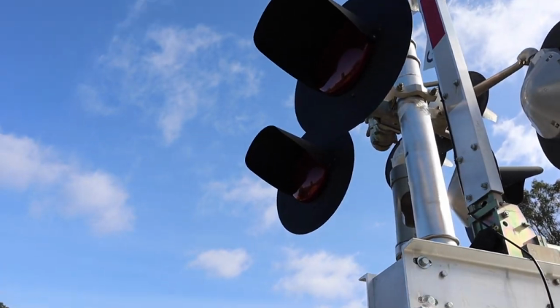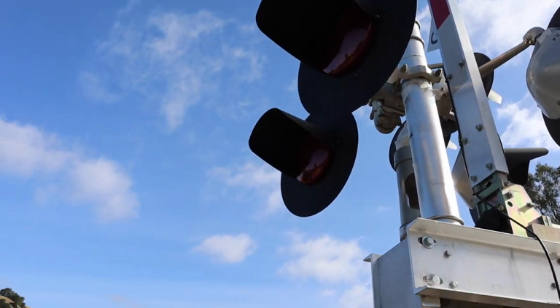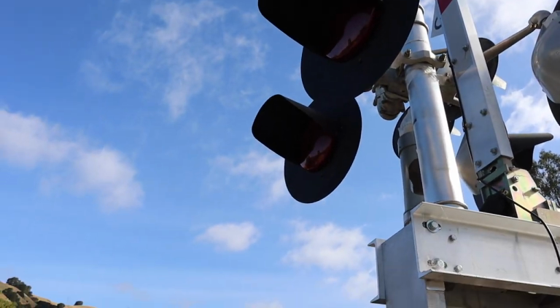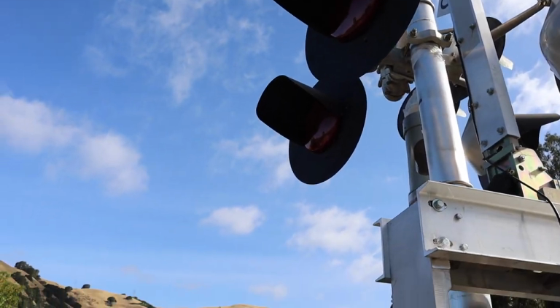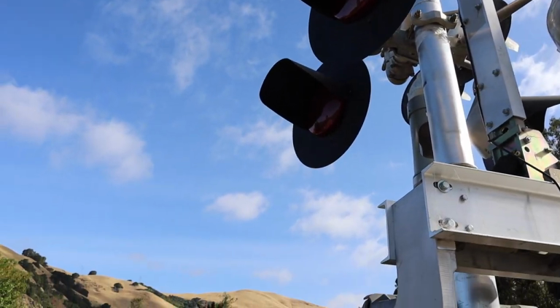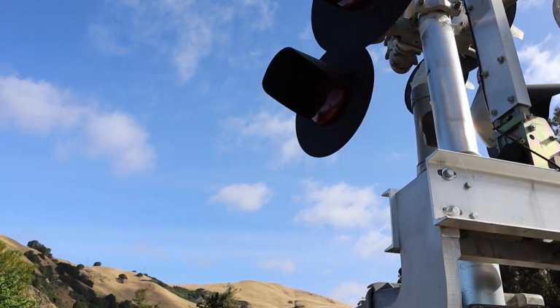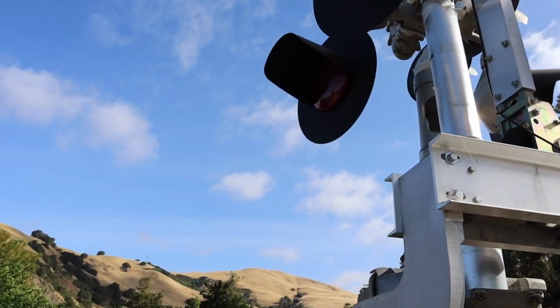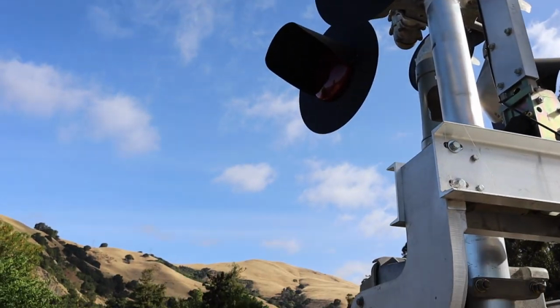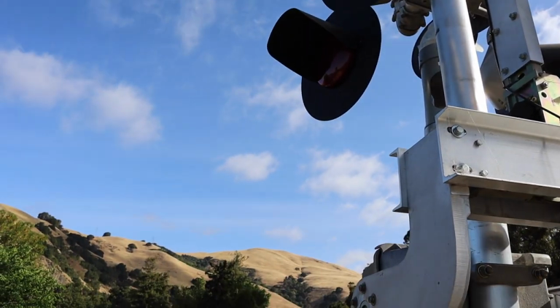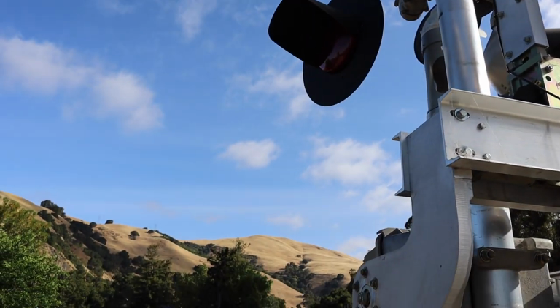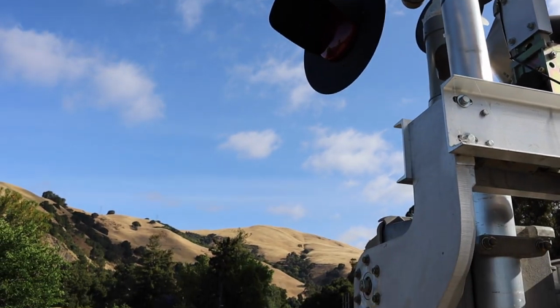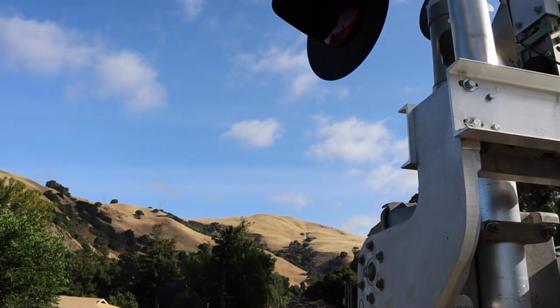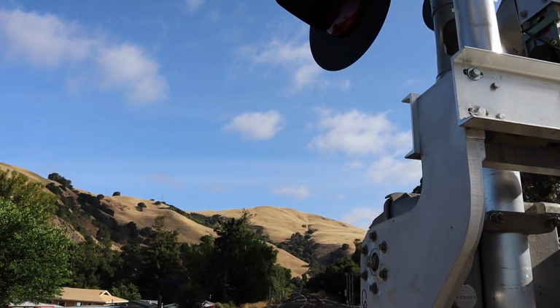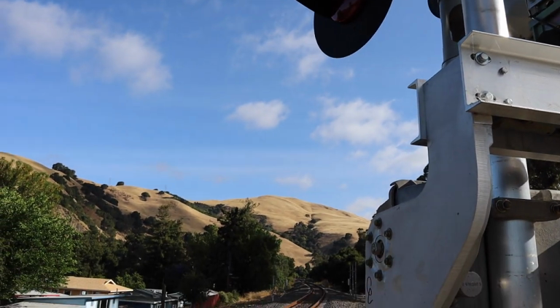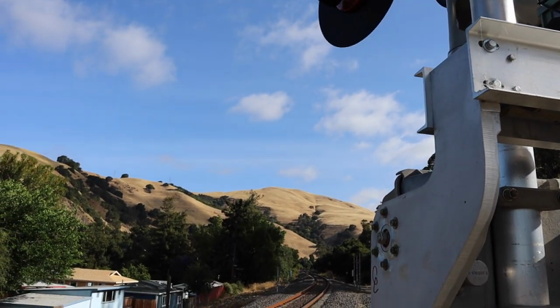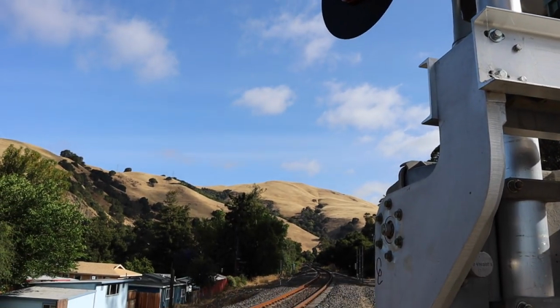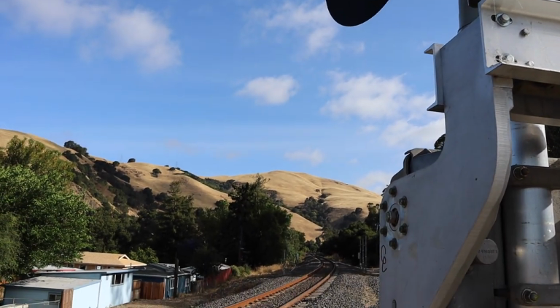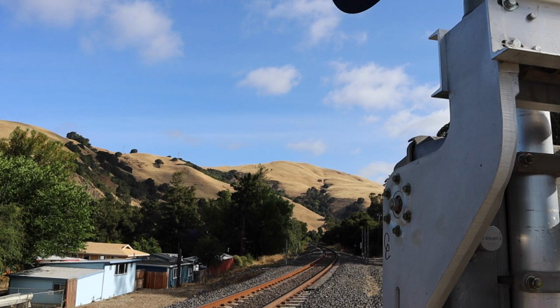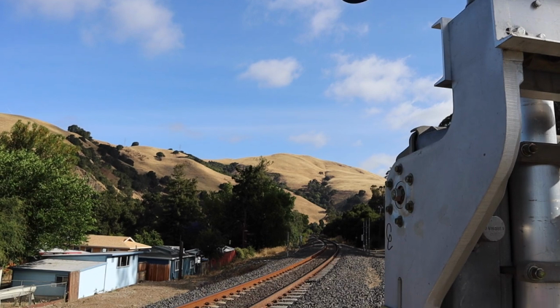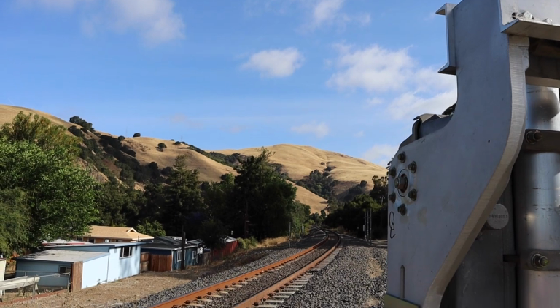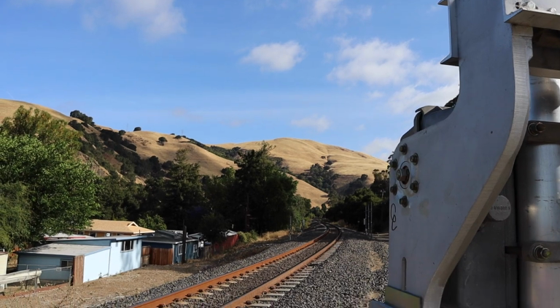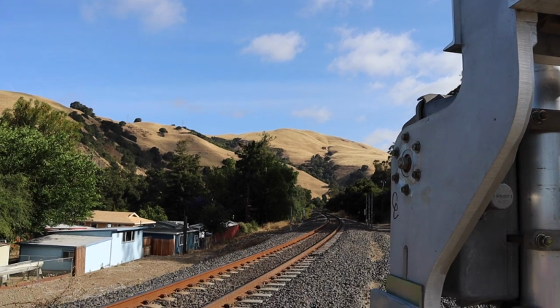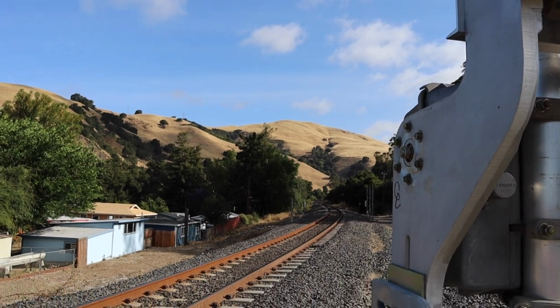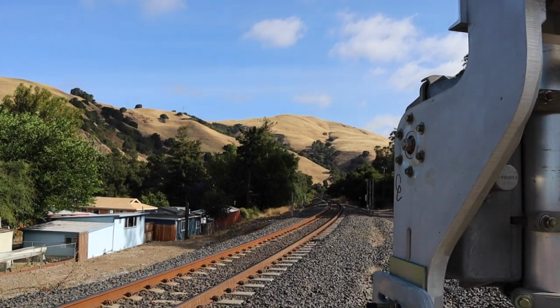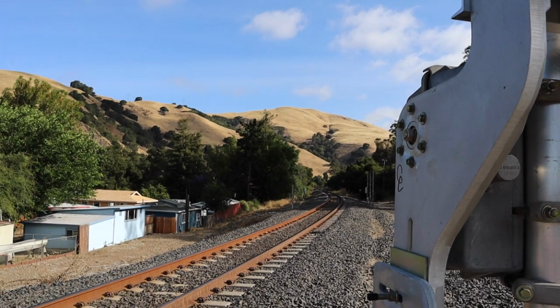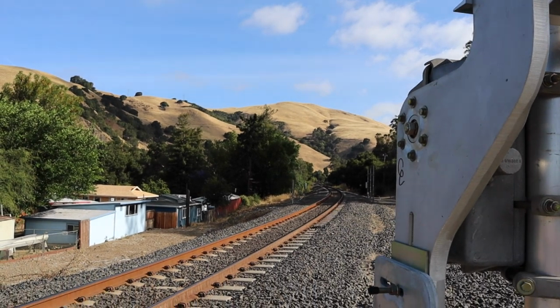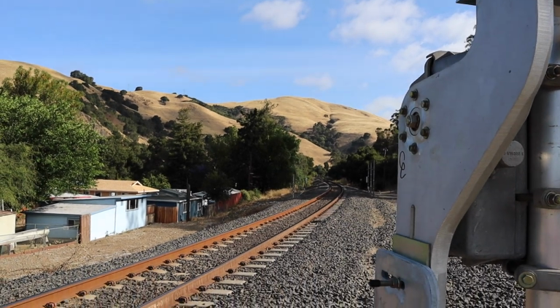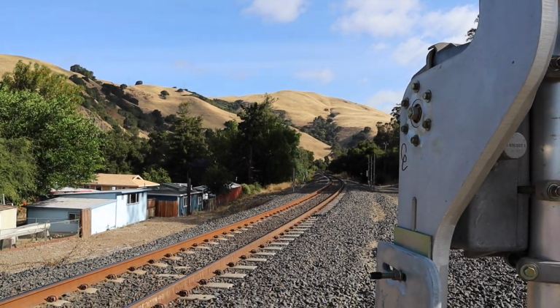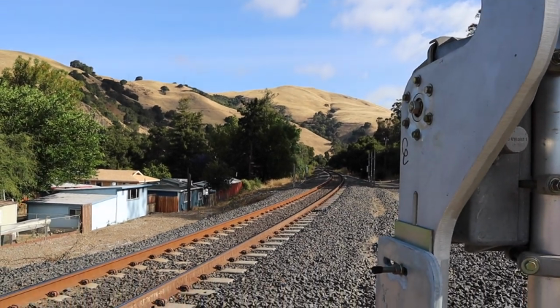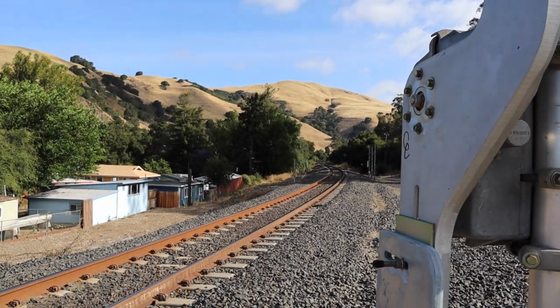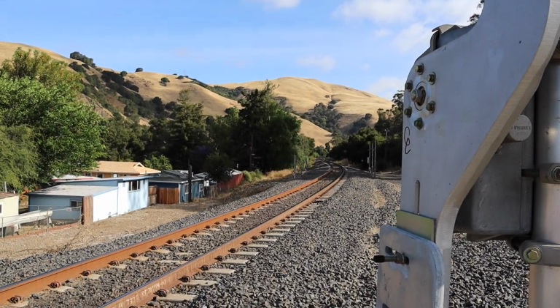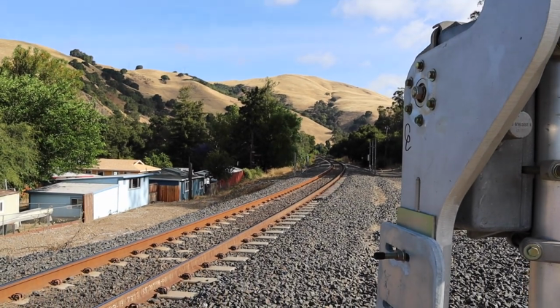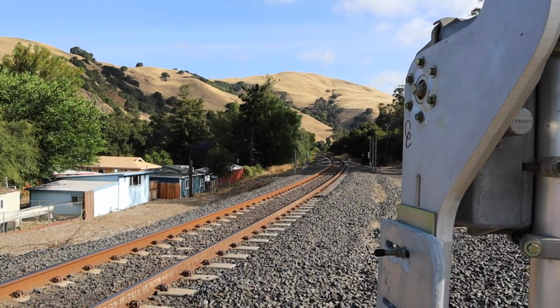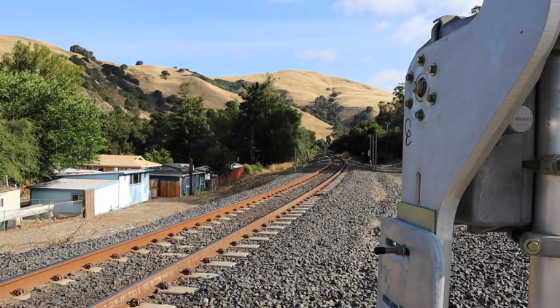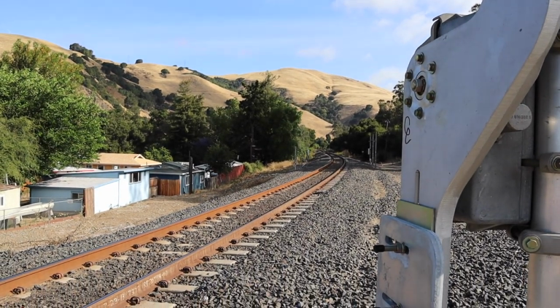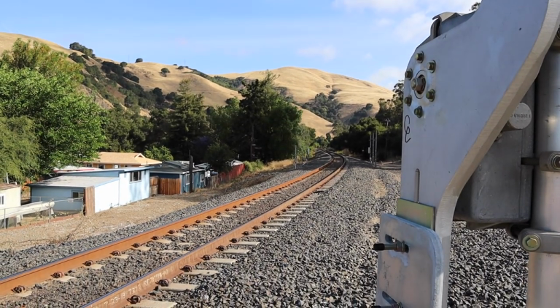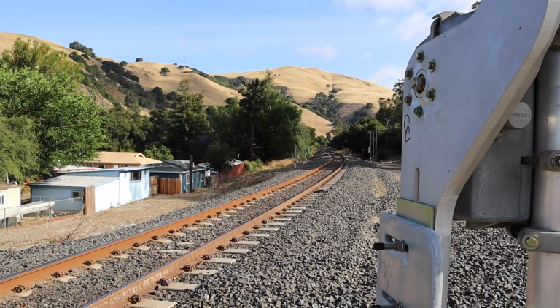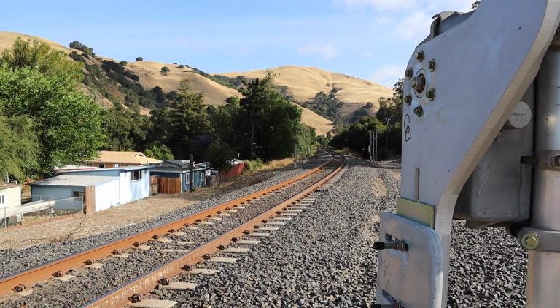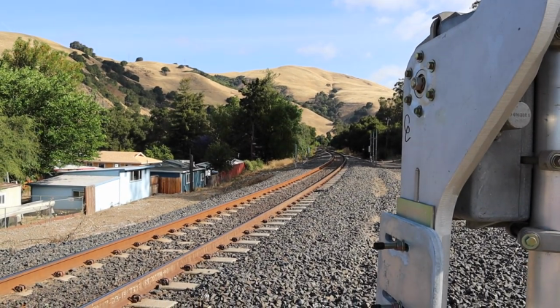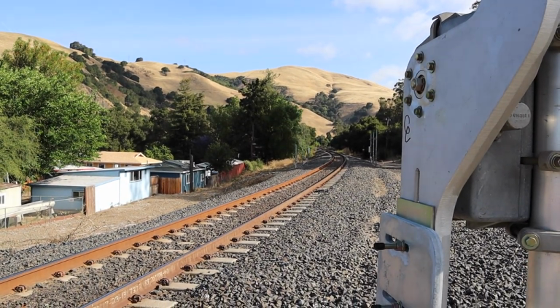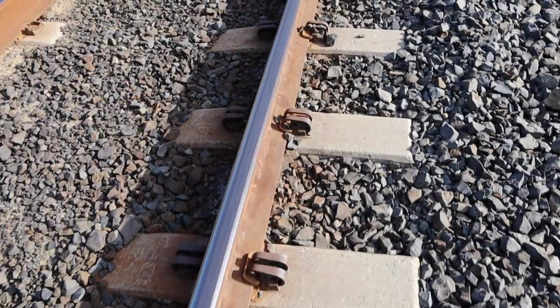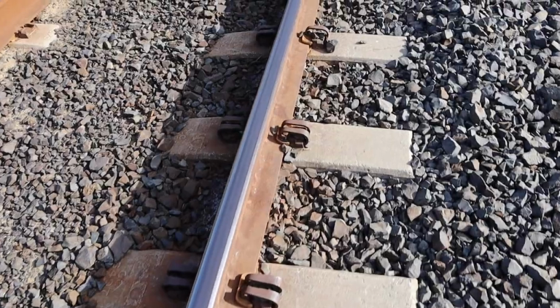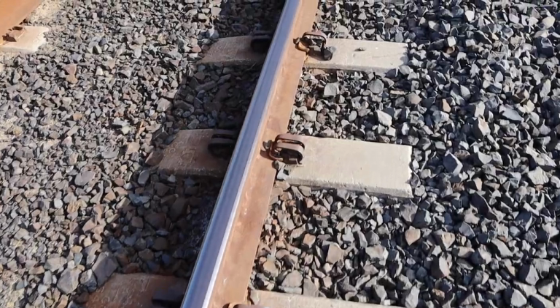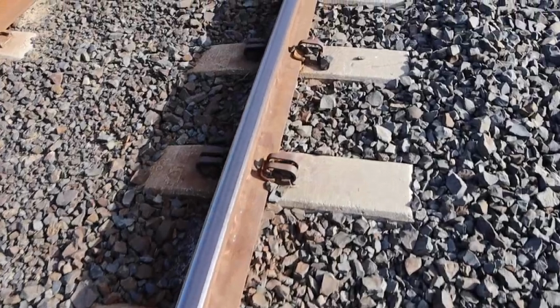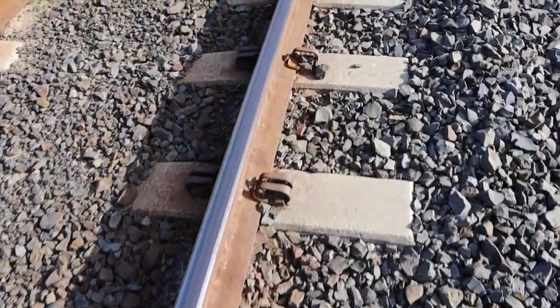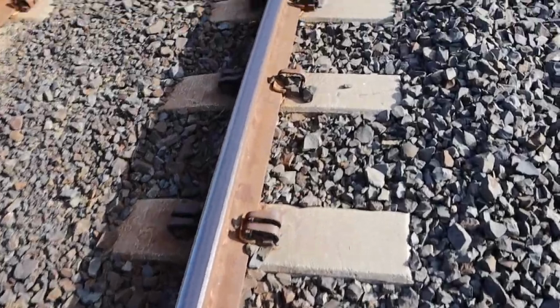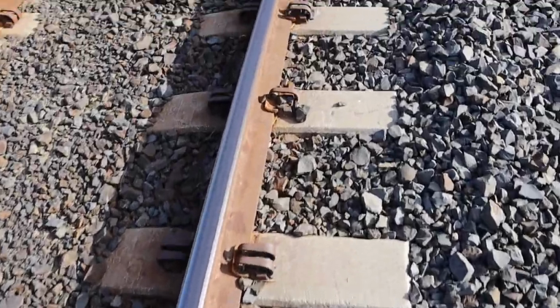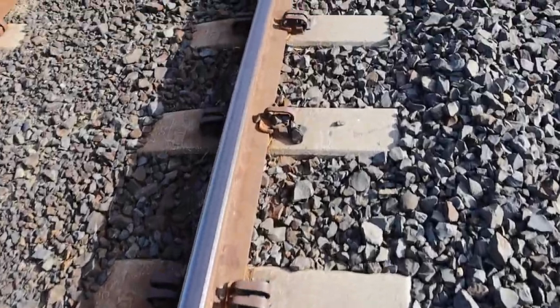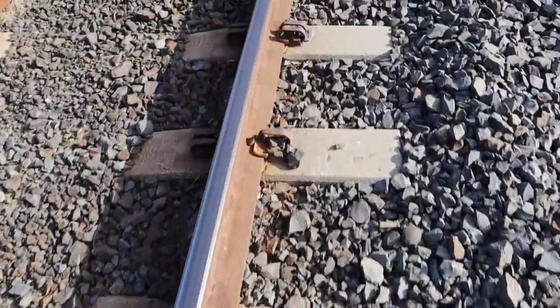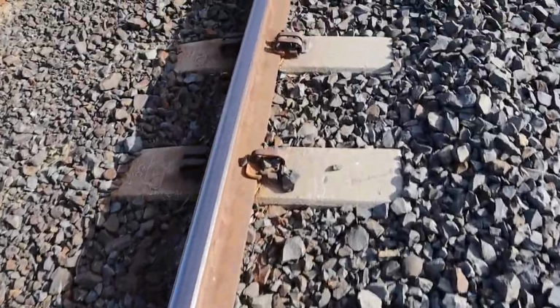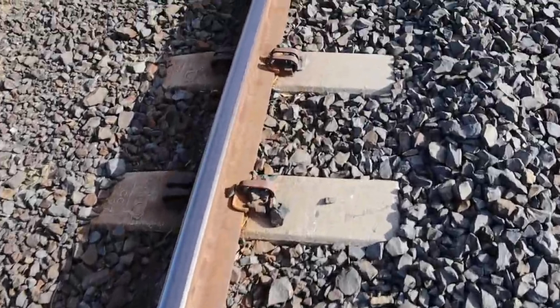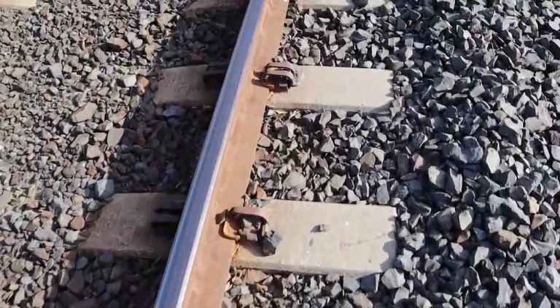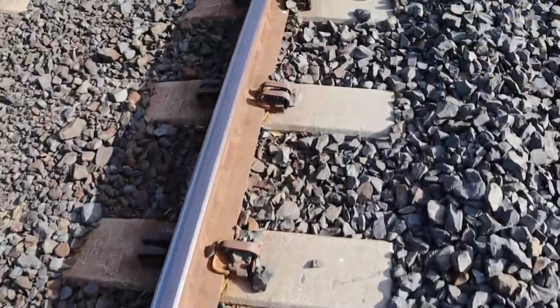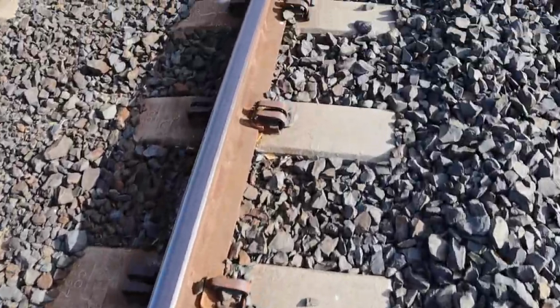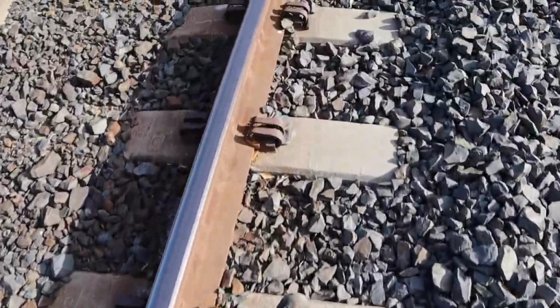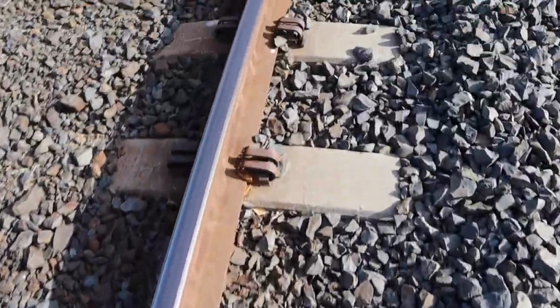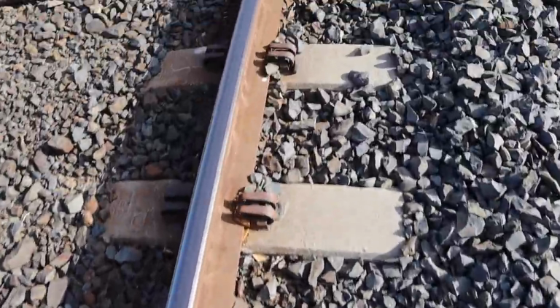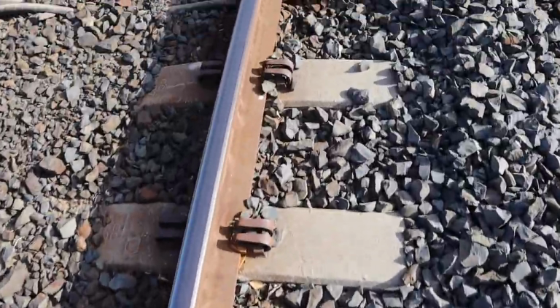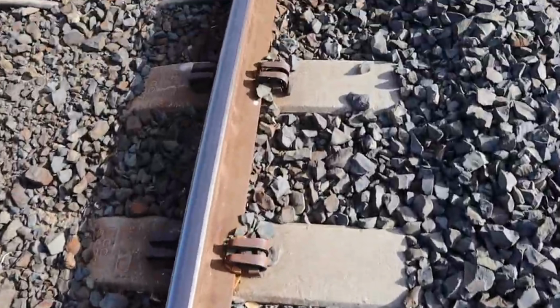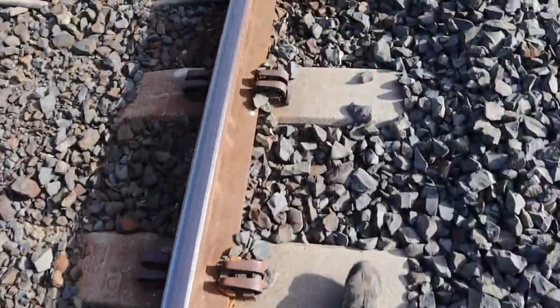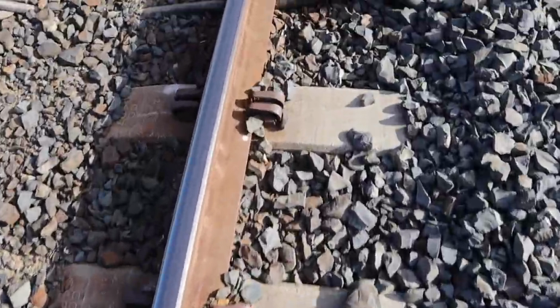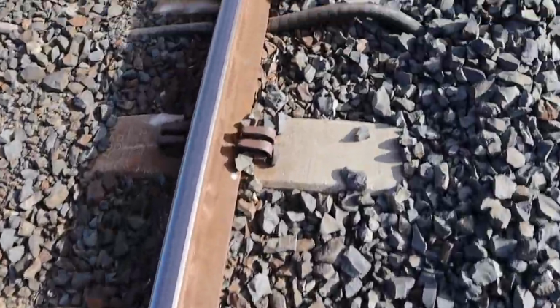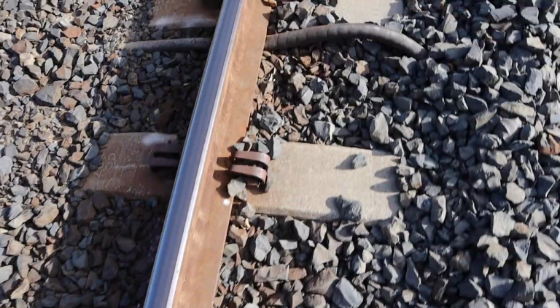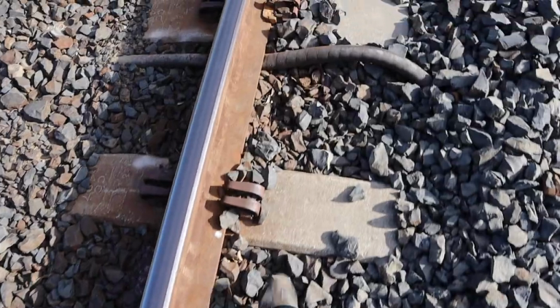The online directions did tell us to just follow the tracks, so follow the tracks we do.